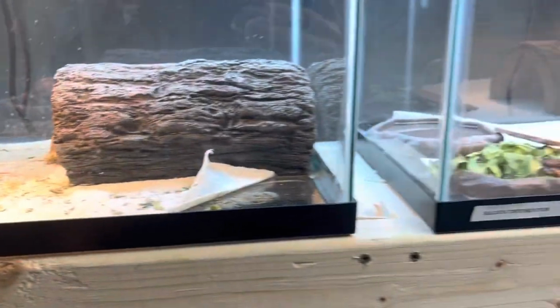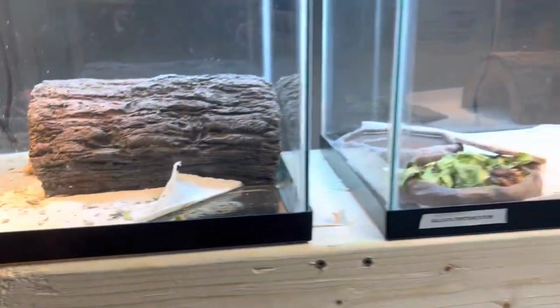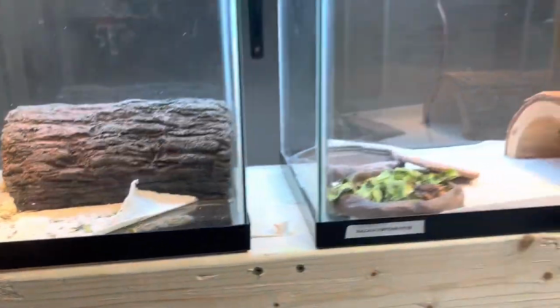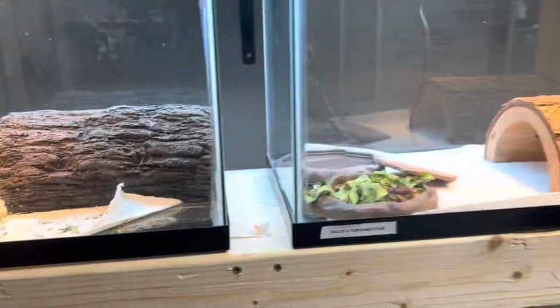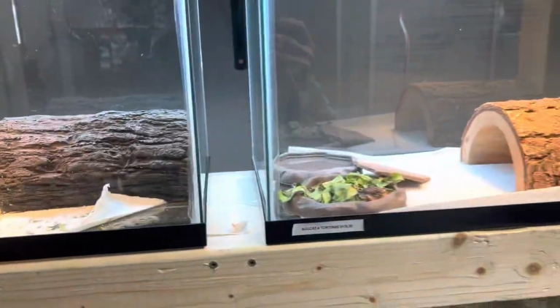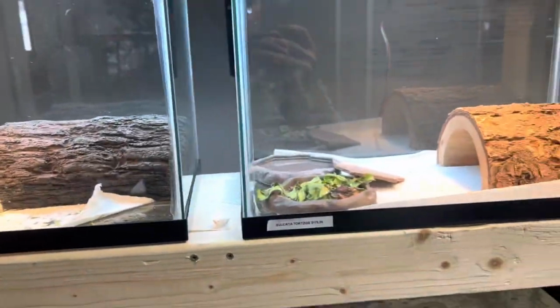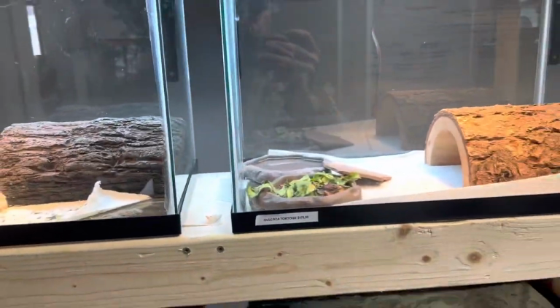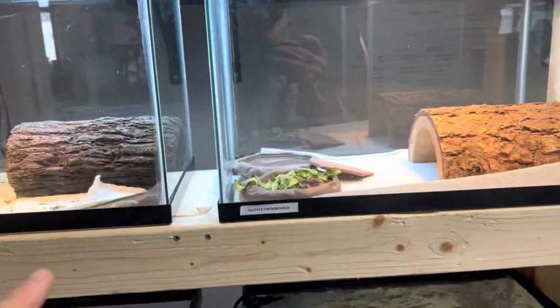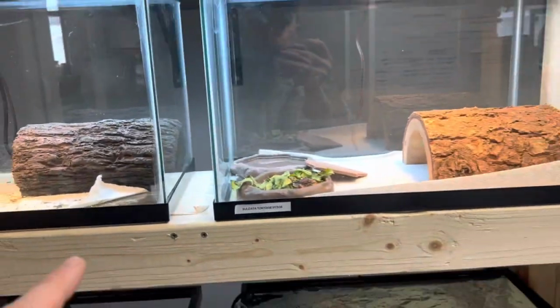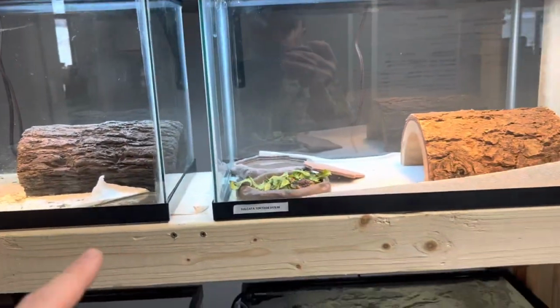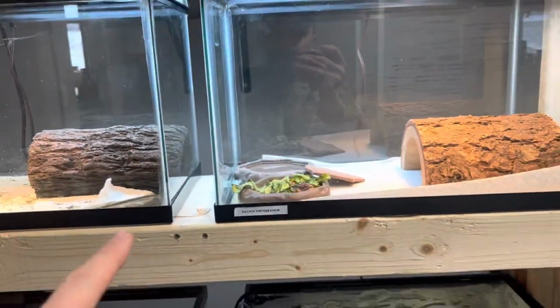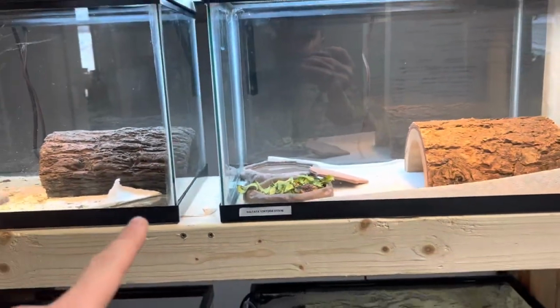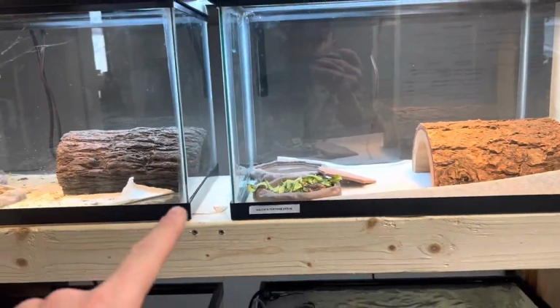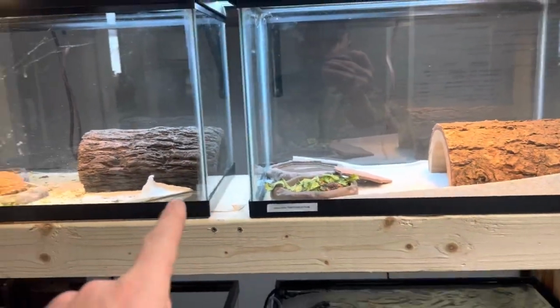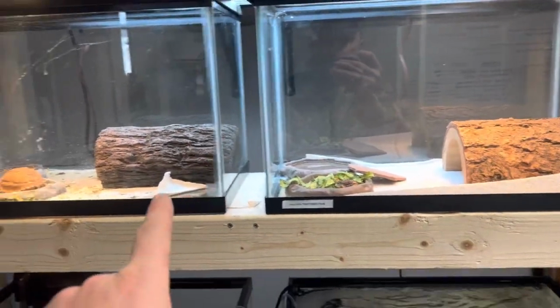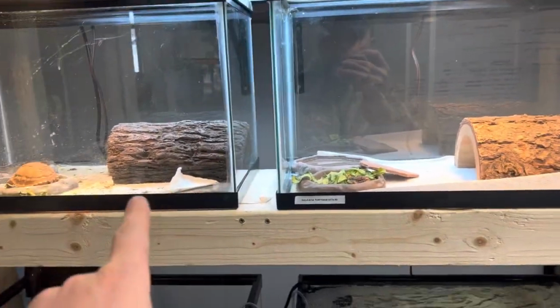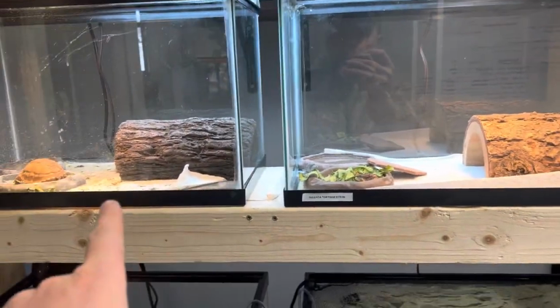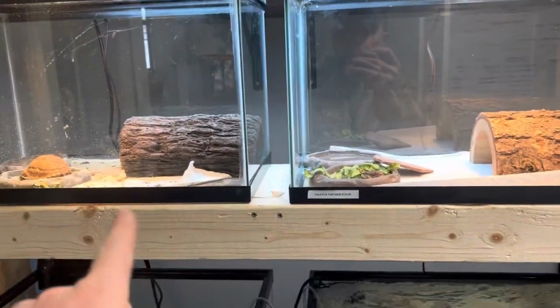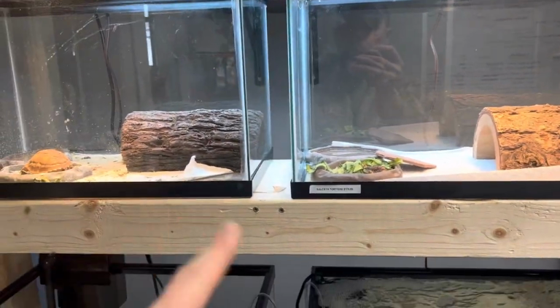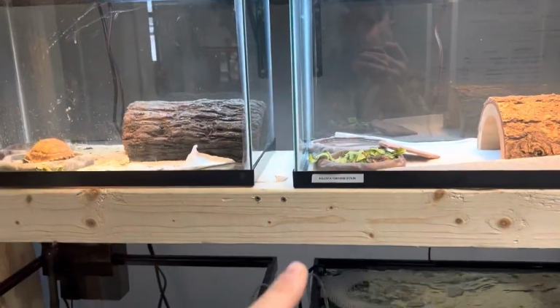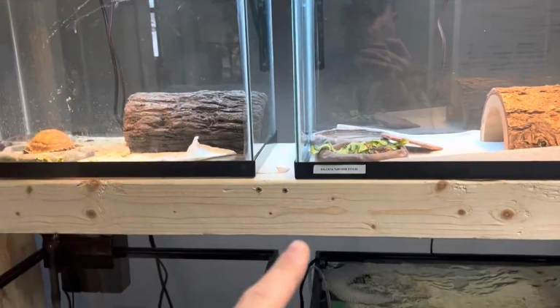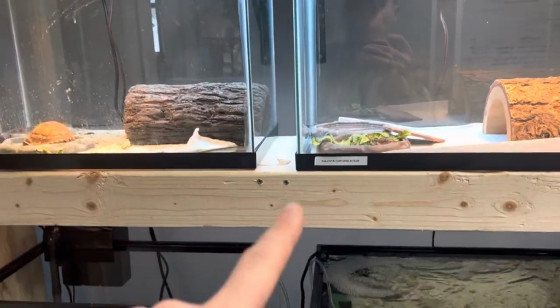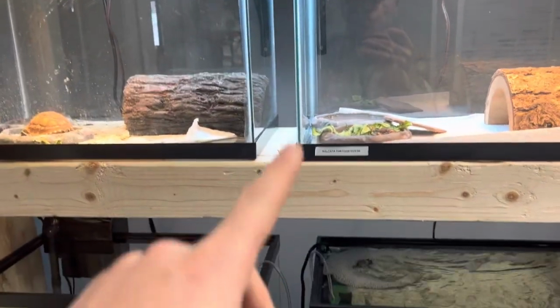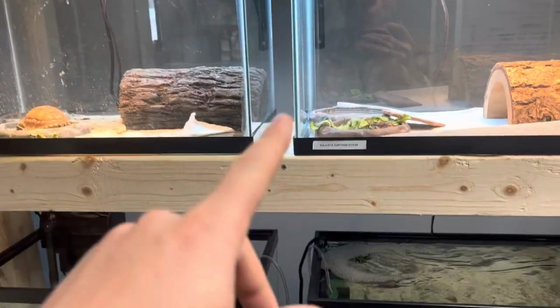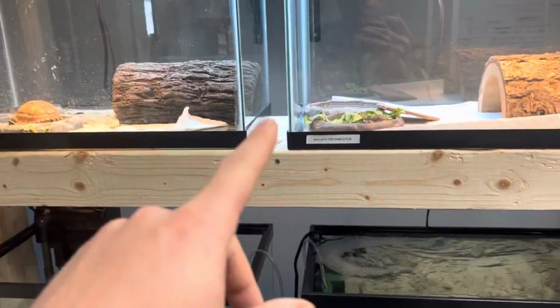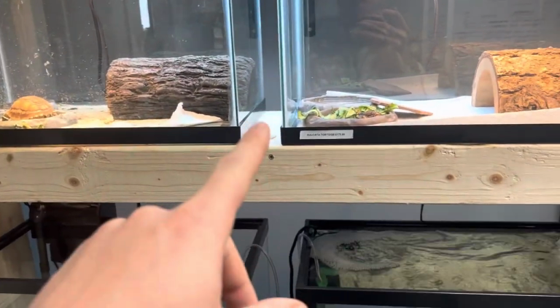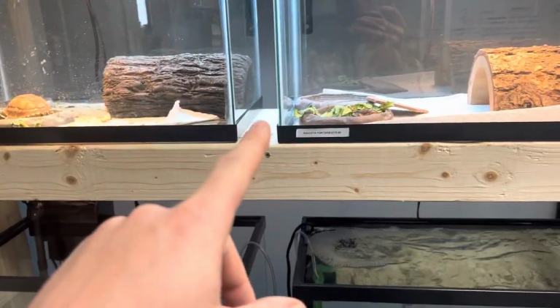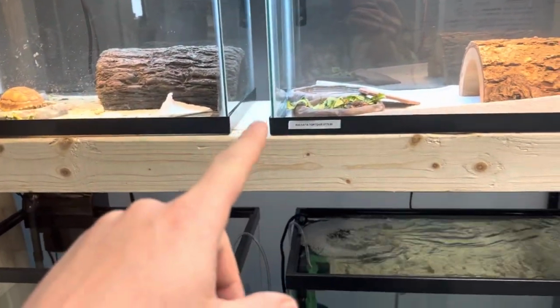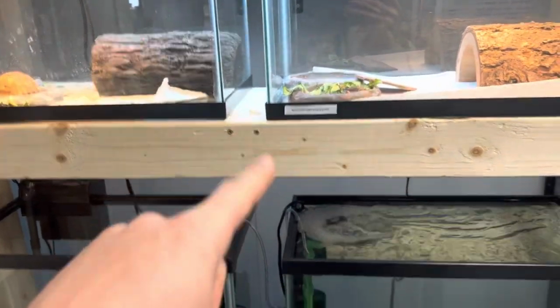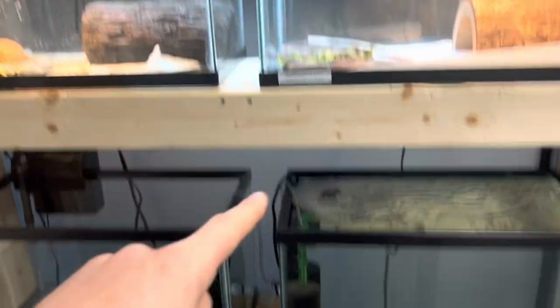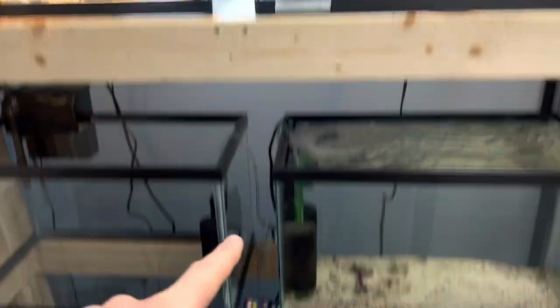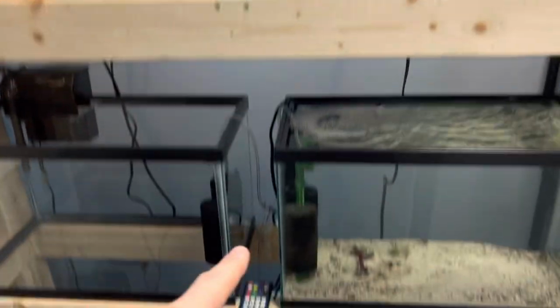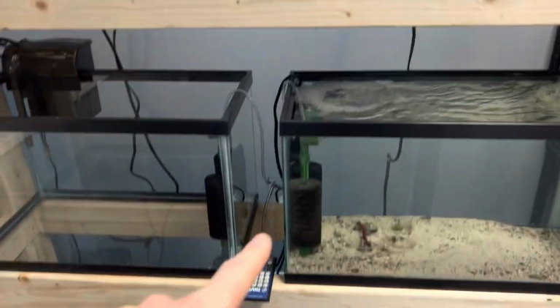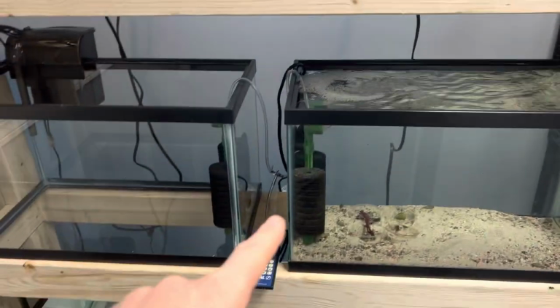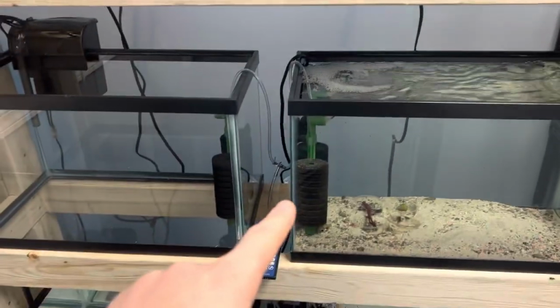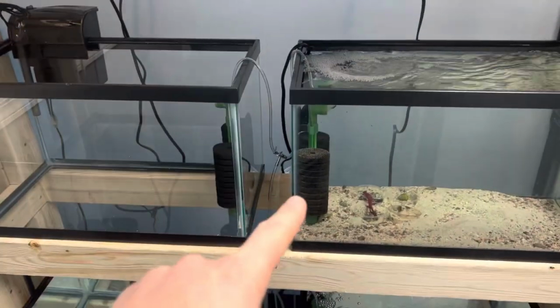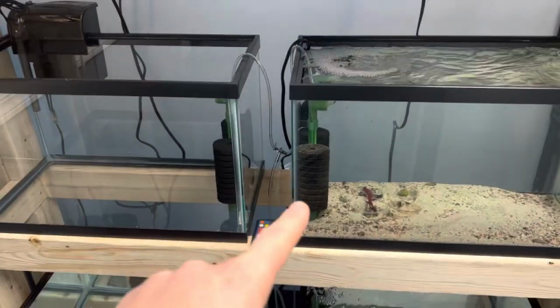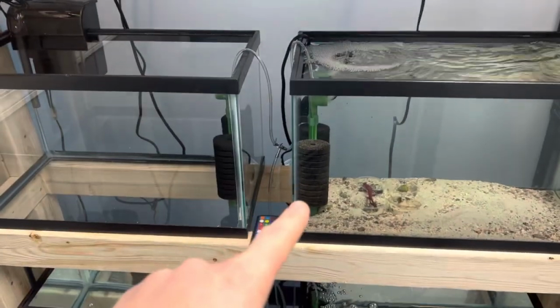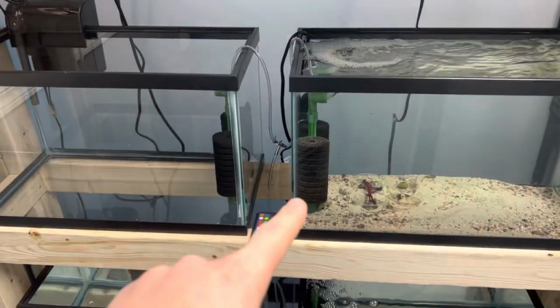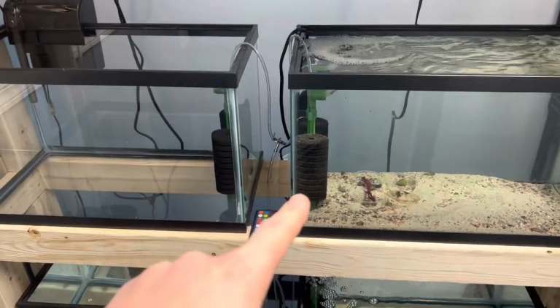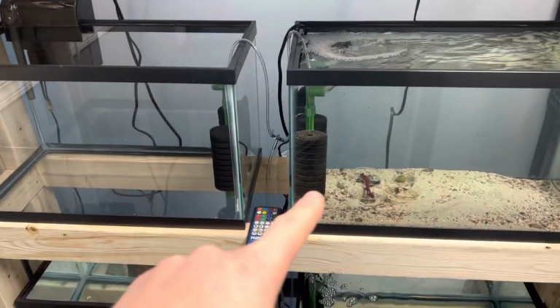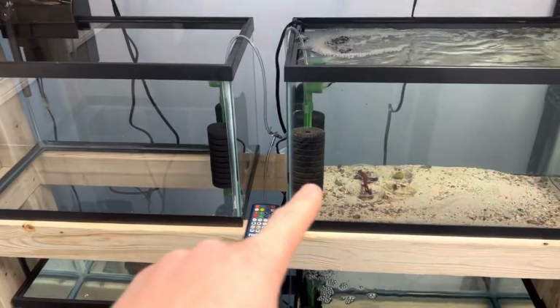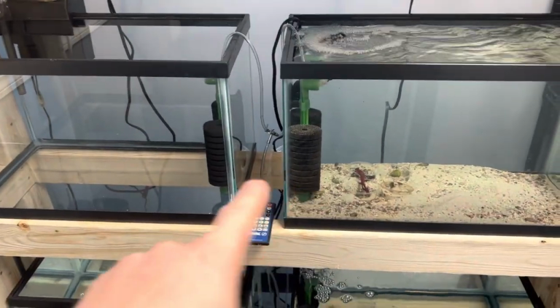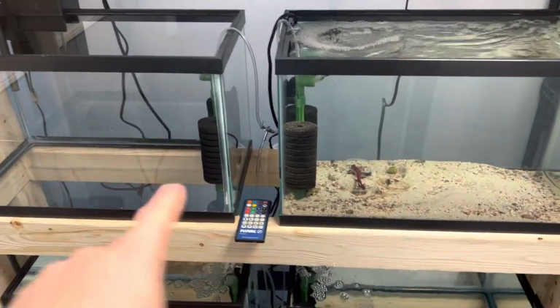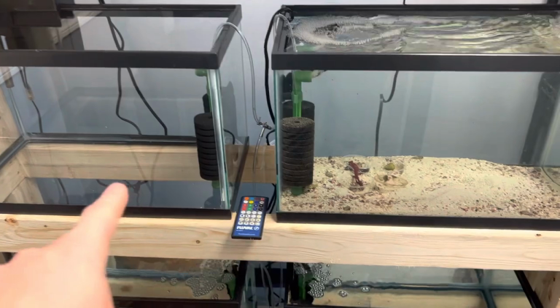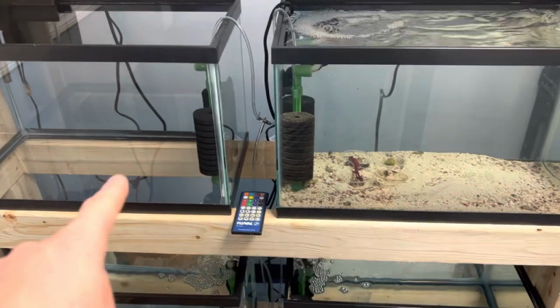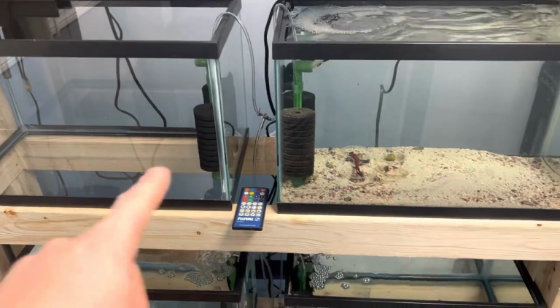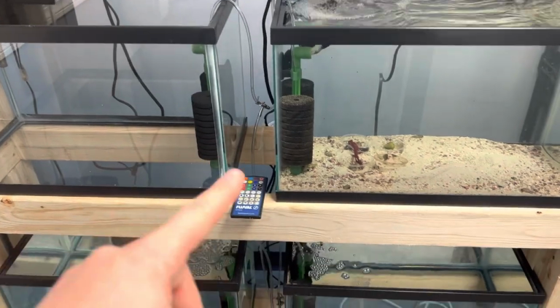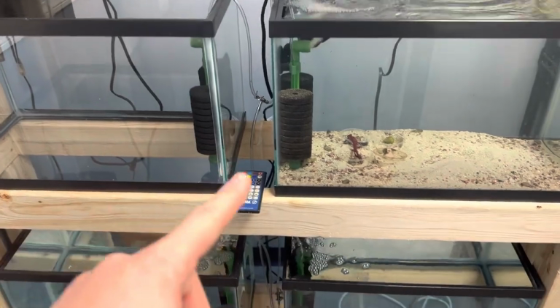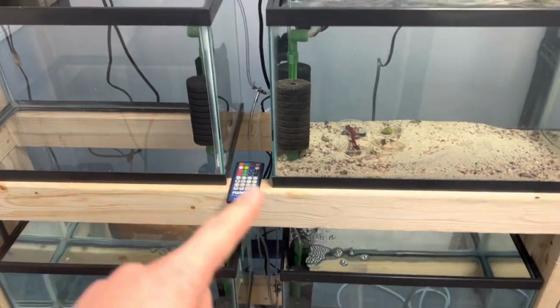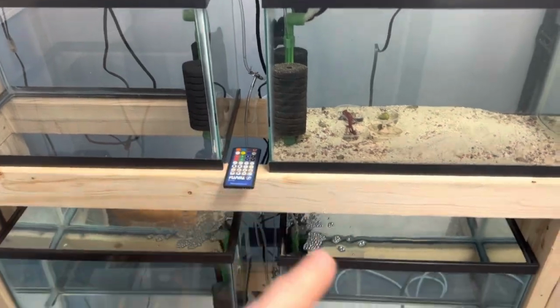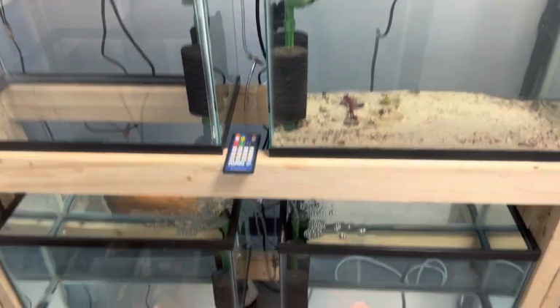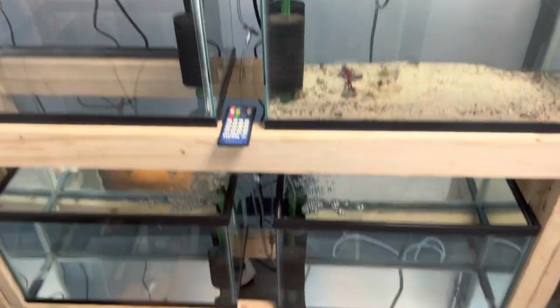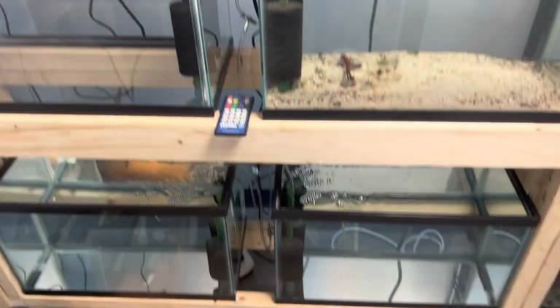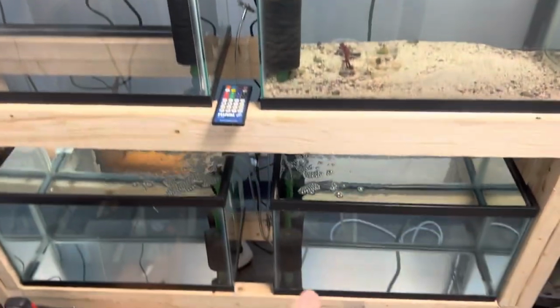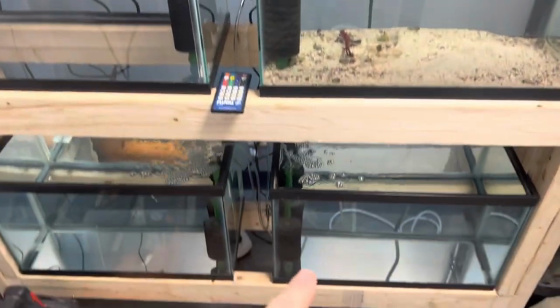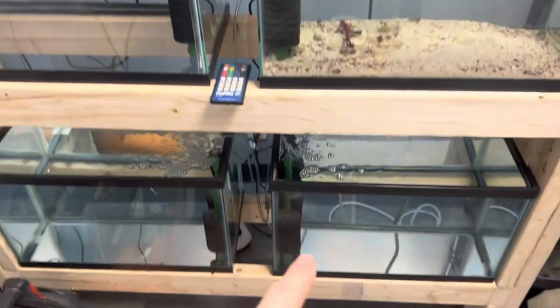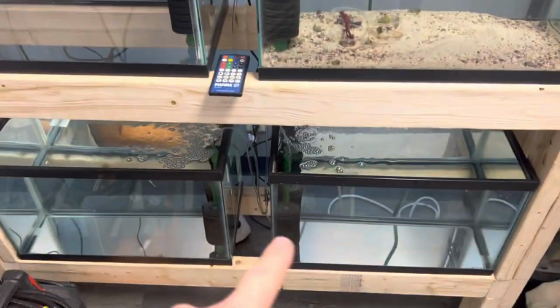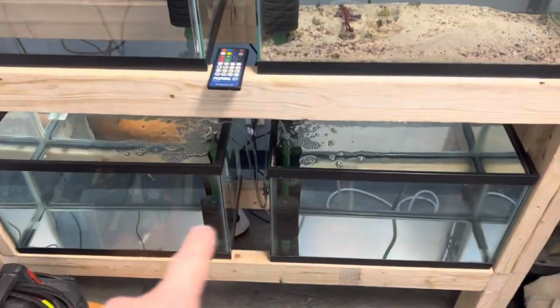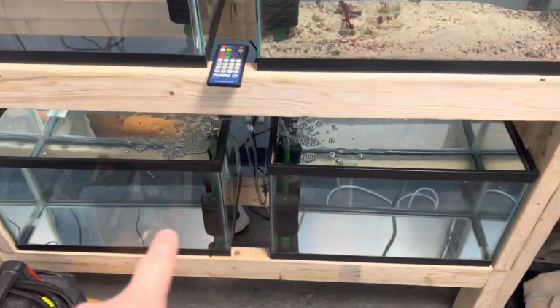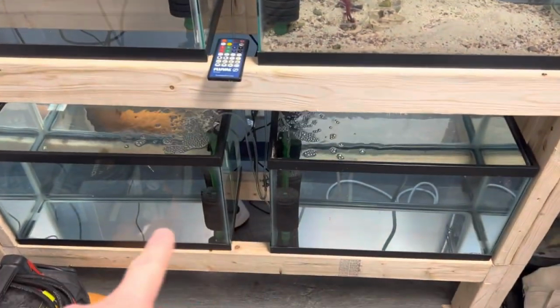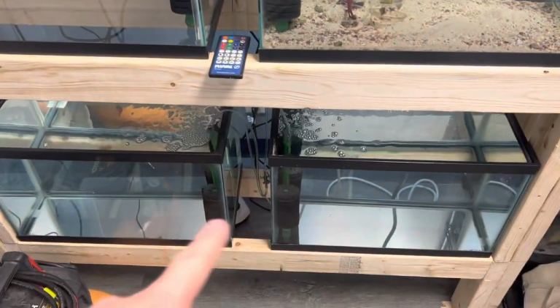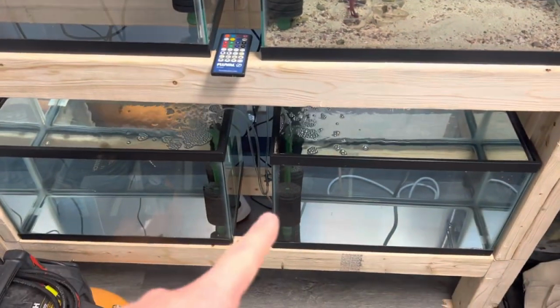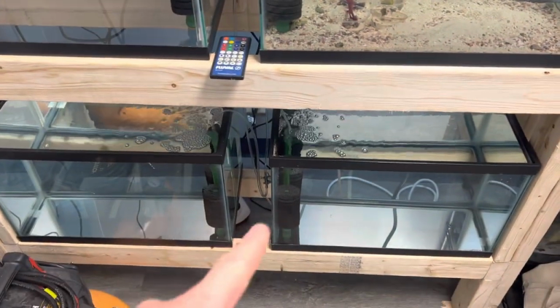Now, here in the store, we have reptile quarantines, saltwater quarantine, and freshwater quarantine.